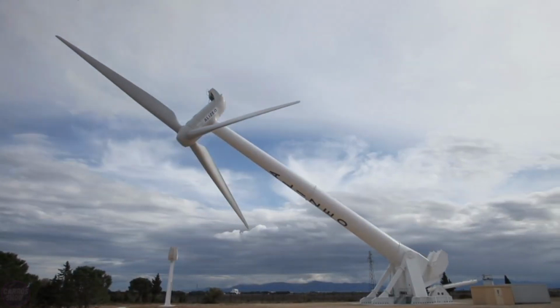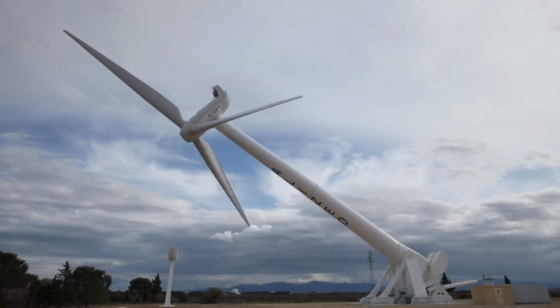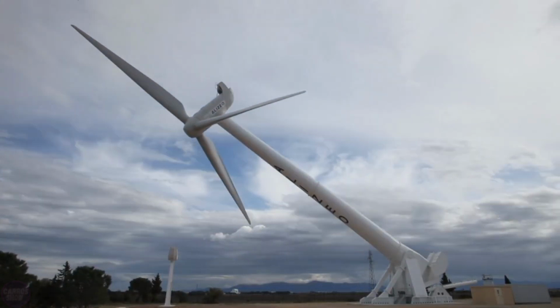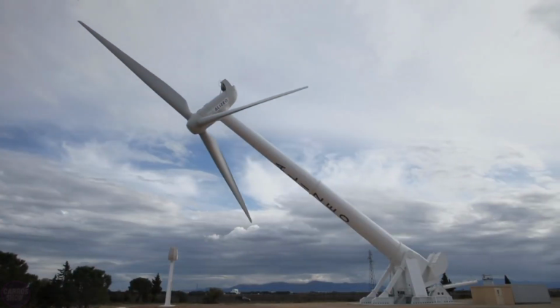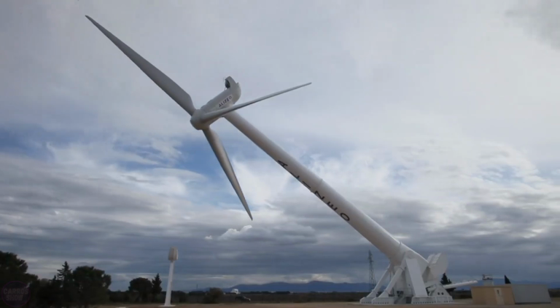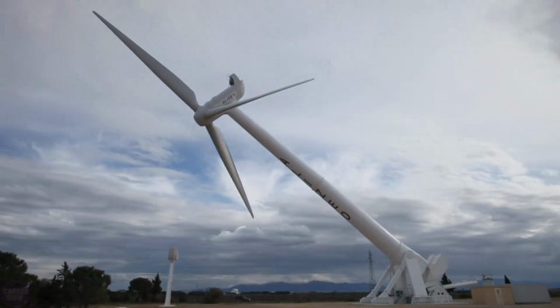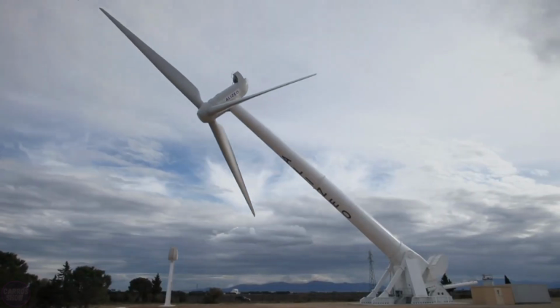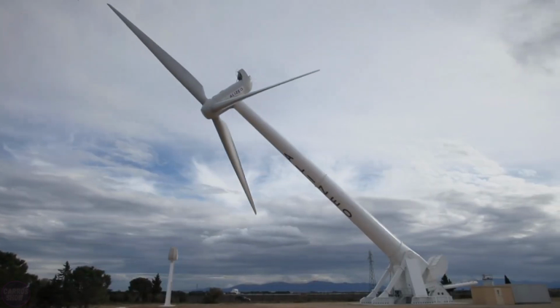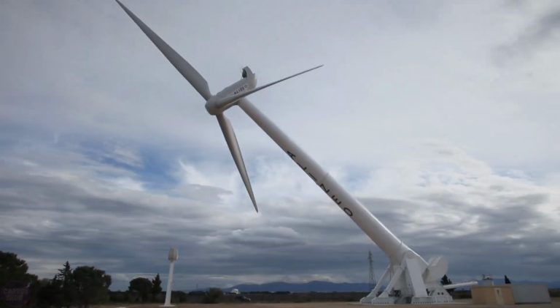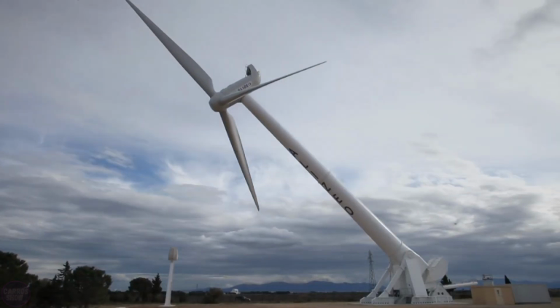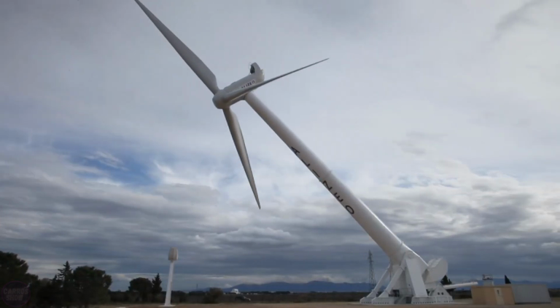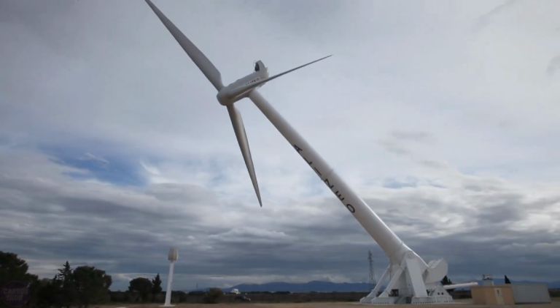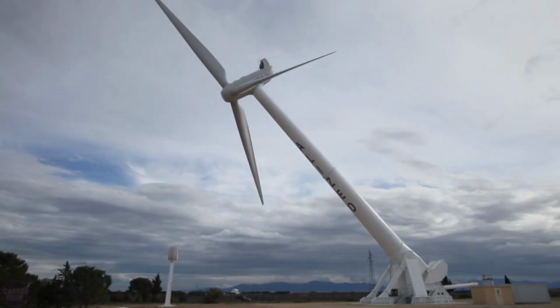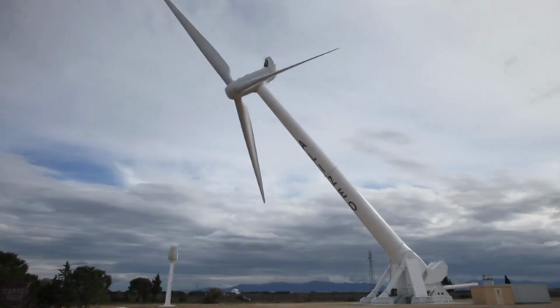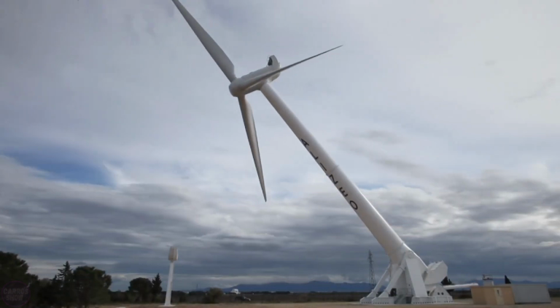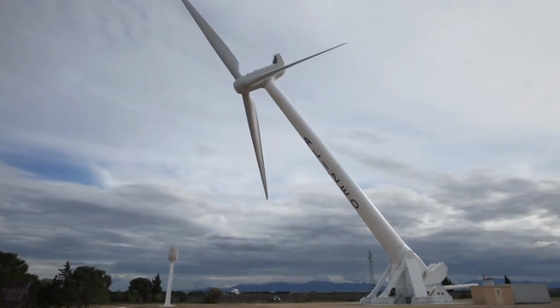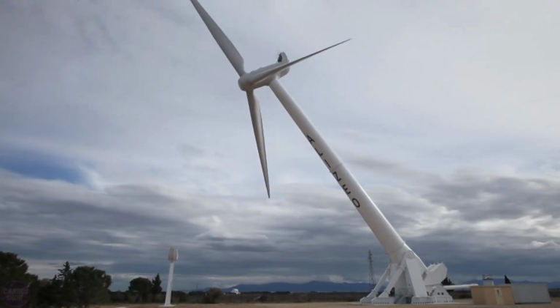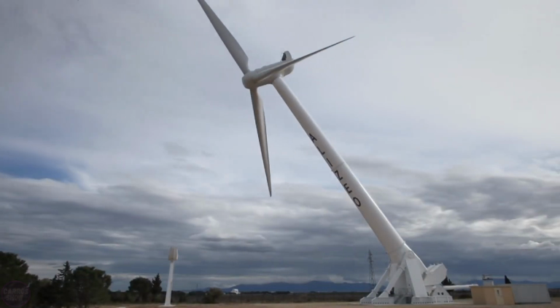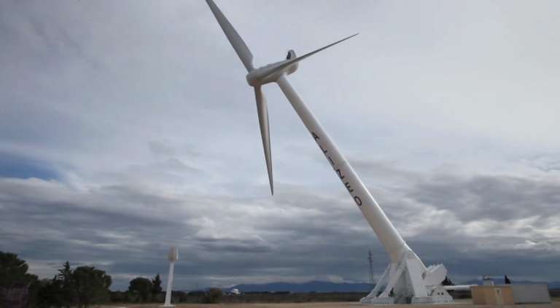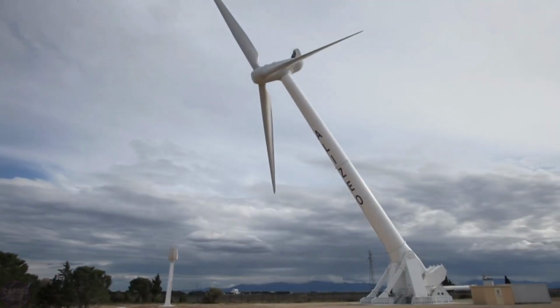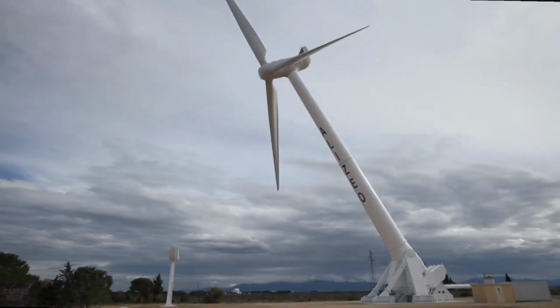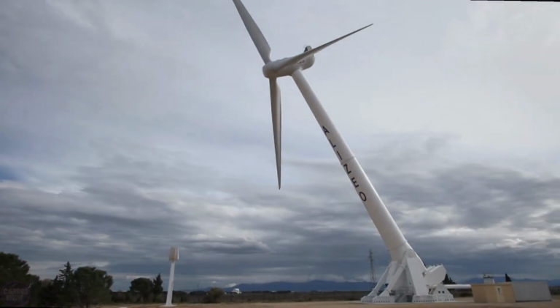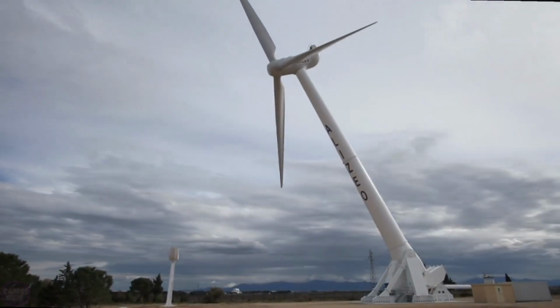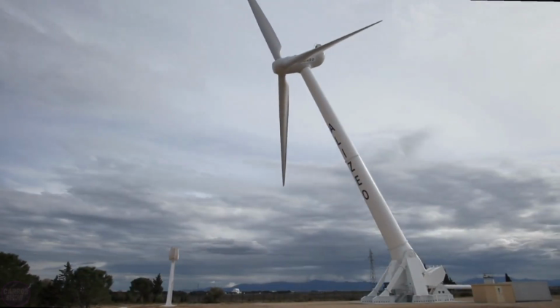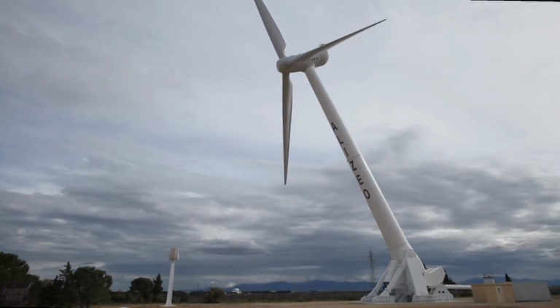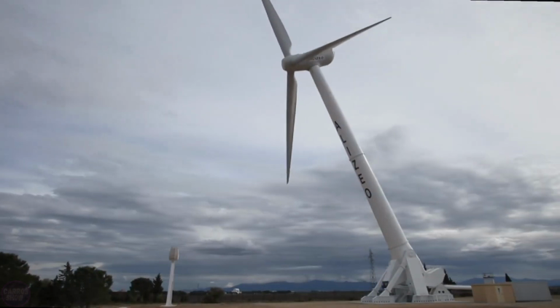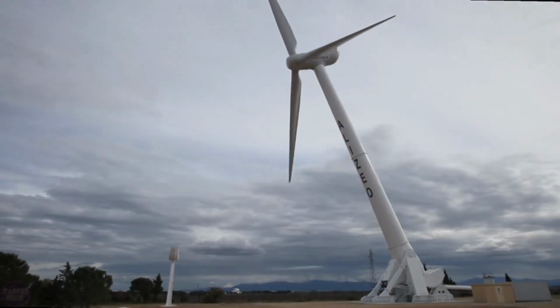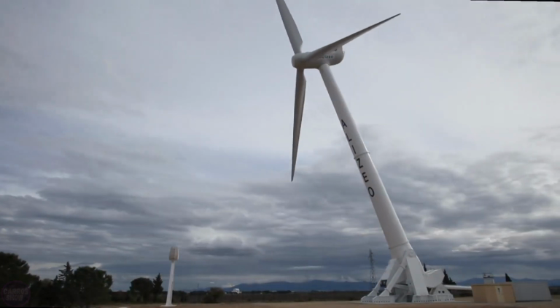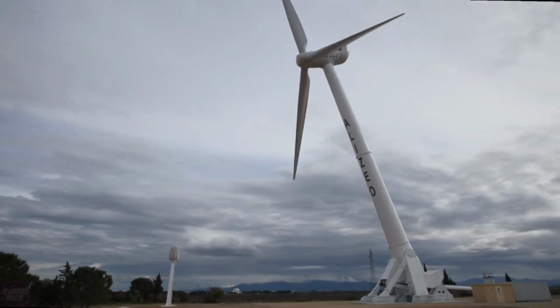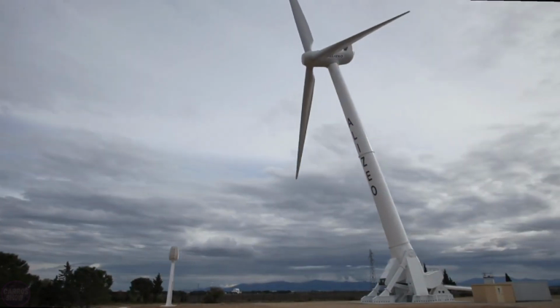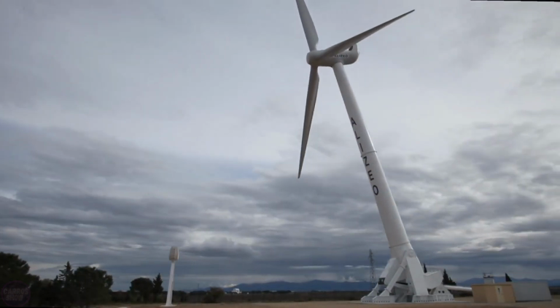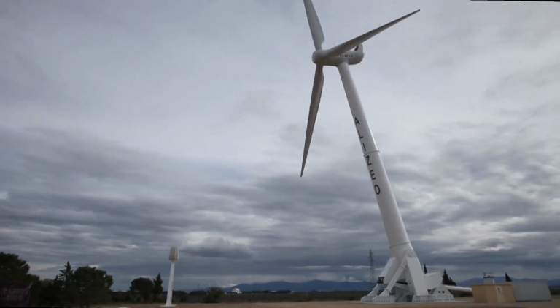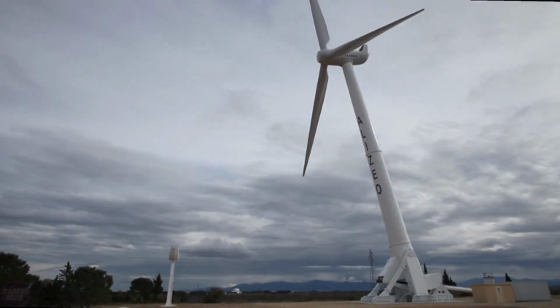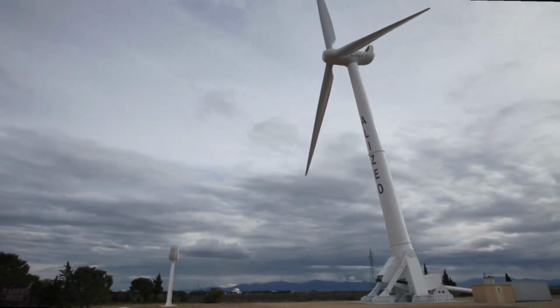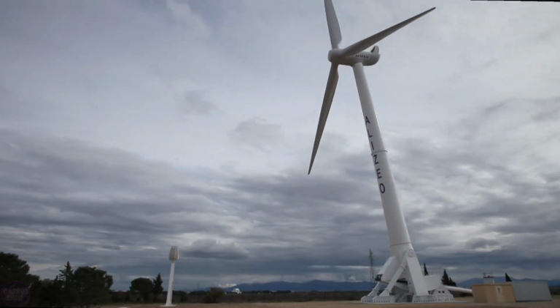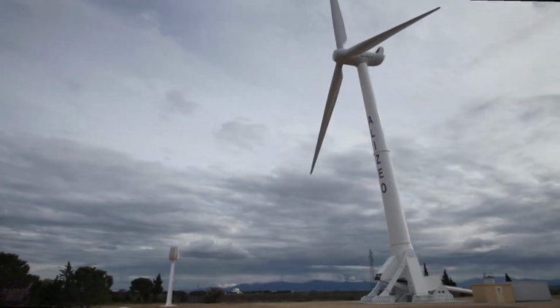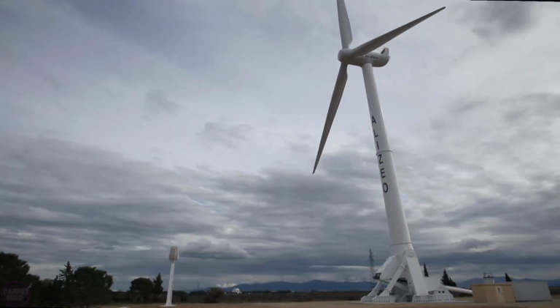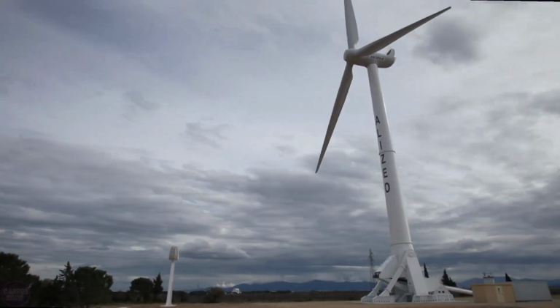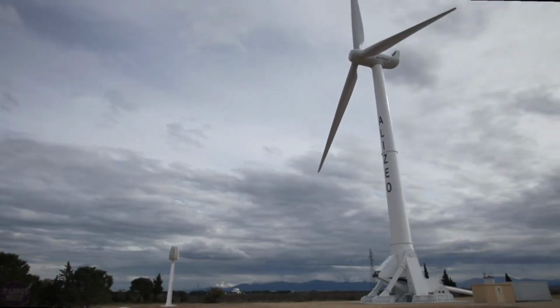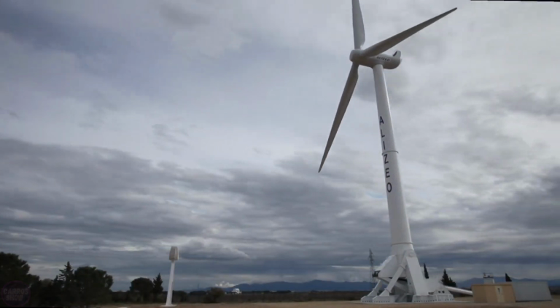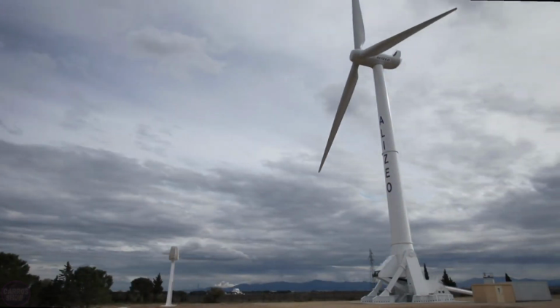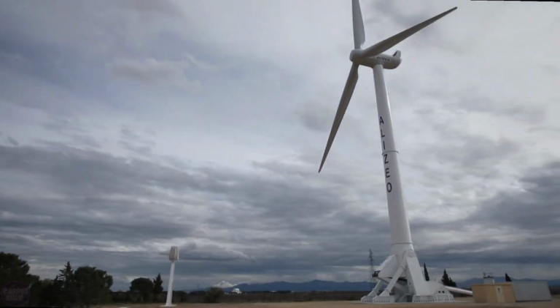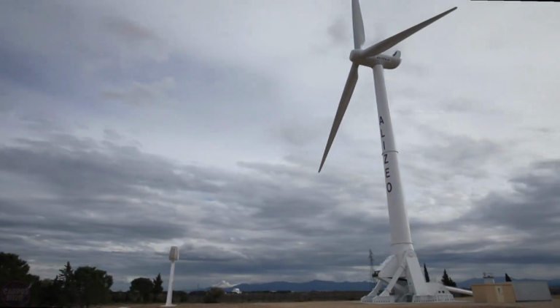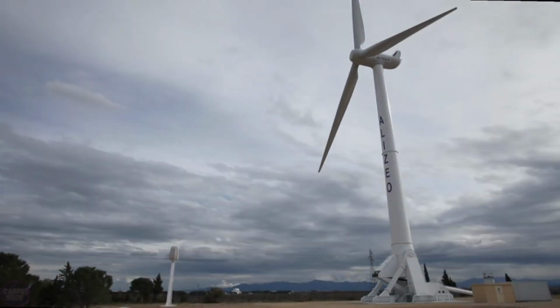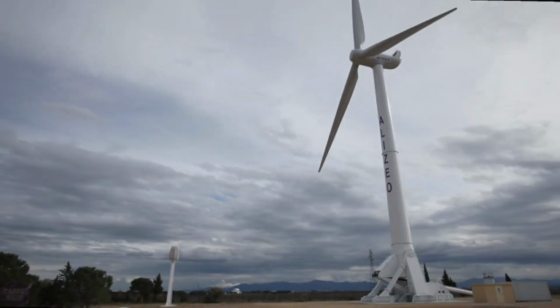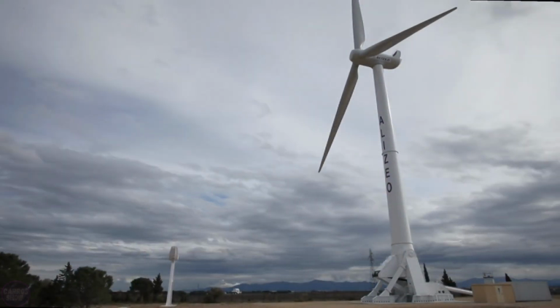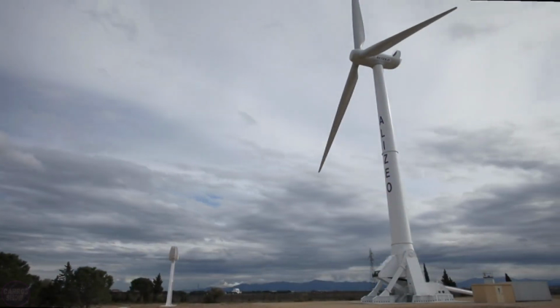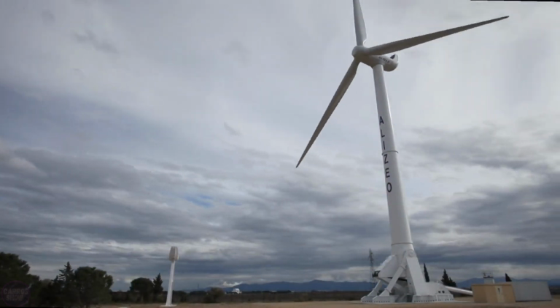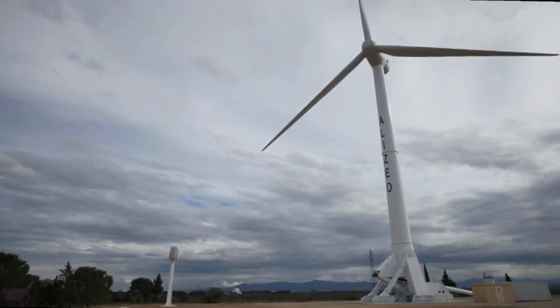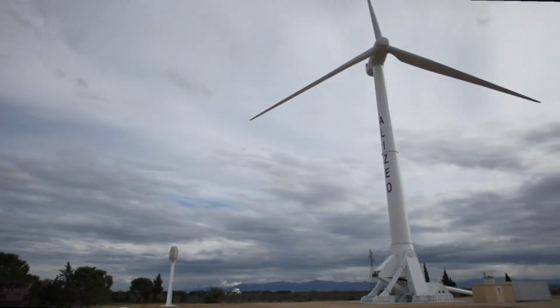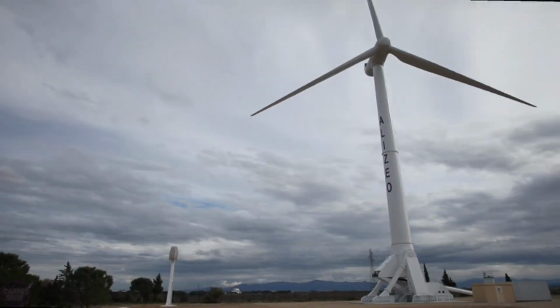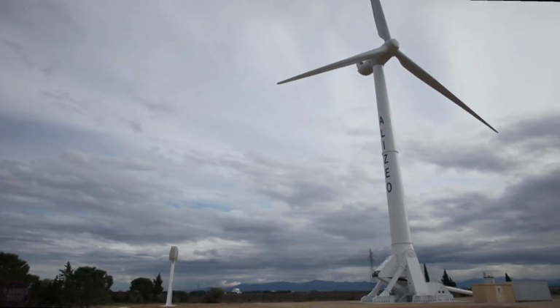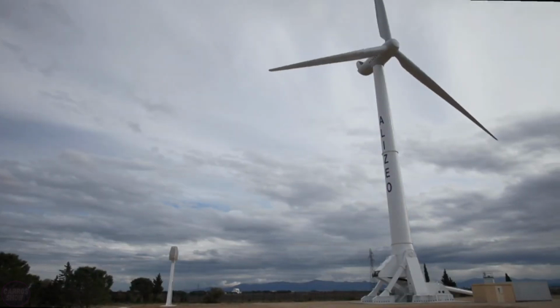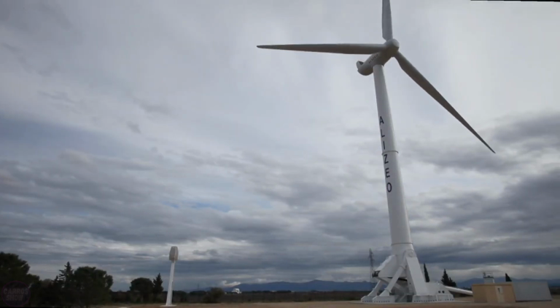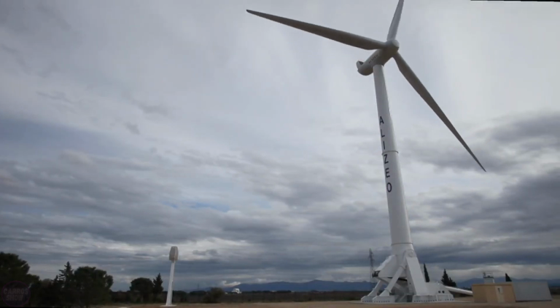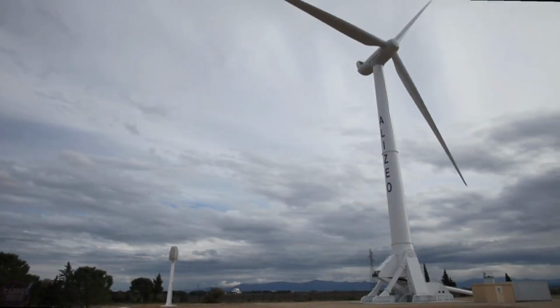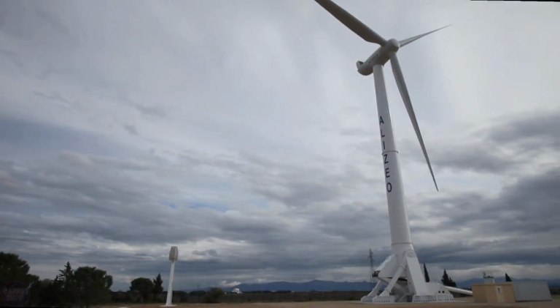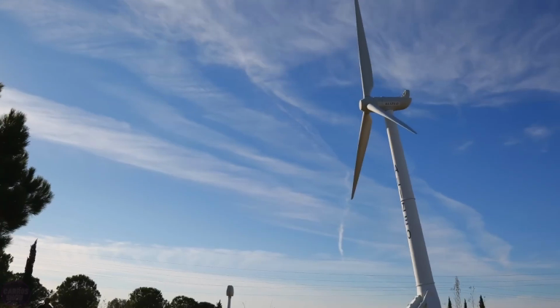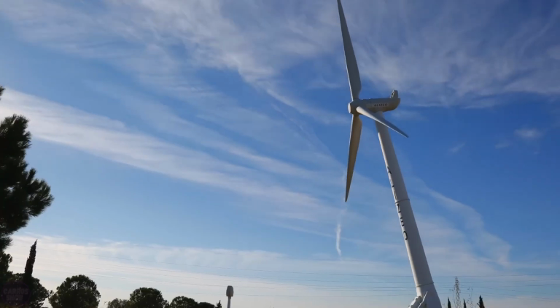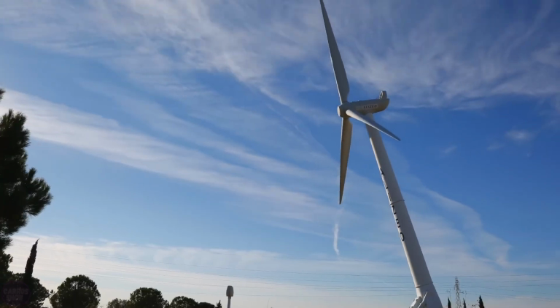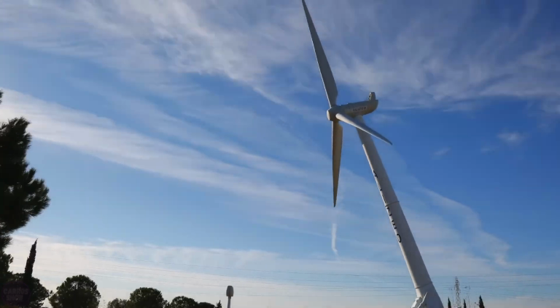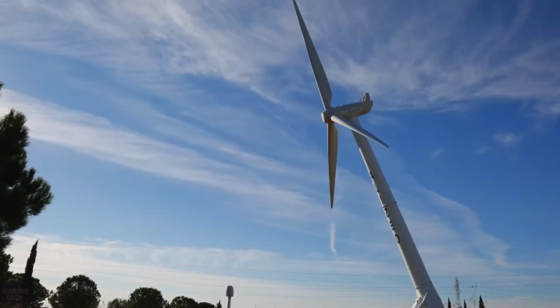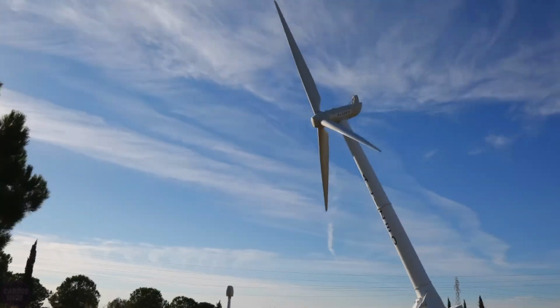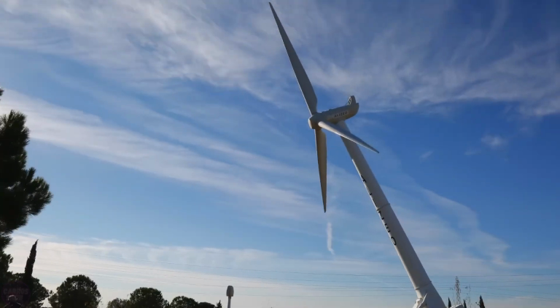The Alizeo wind turbine has a power capacity of 1 megawatt, a tower height of 50 meters, and a blade diameter of 67 meters.